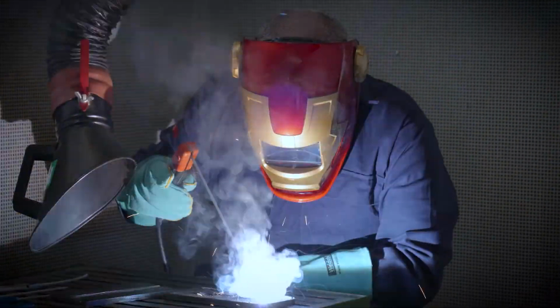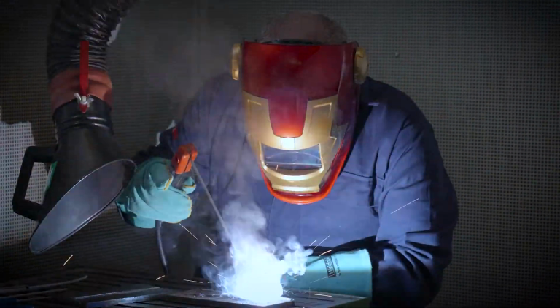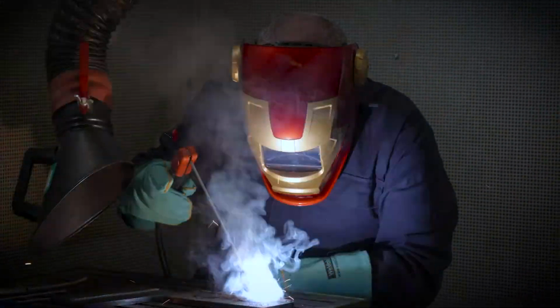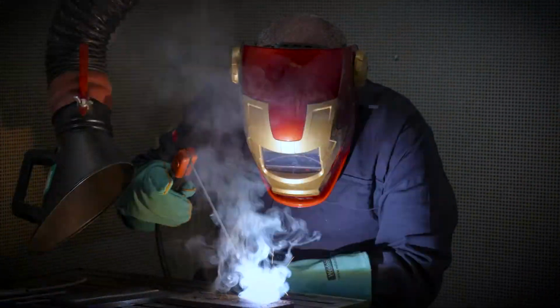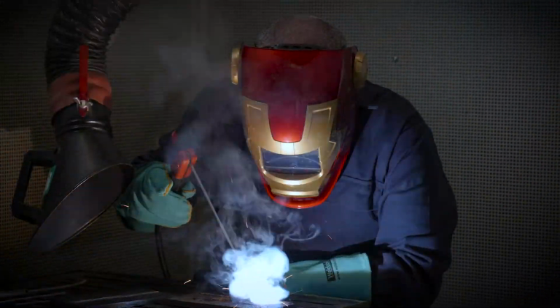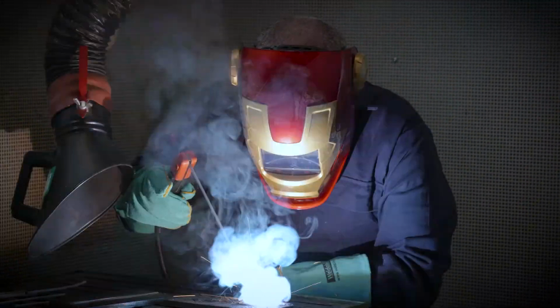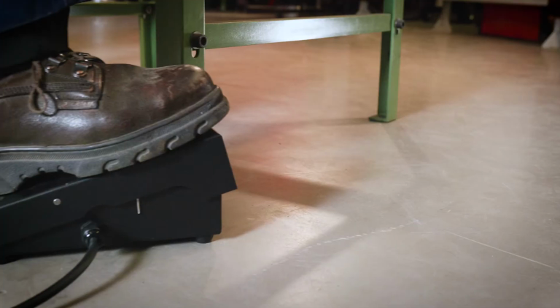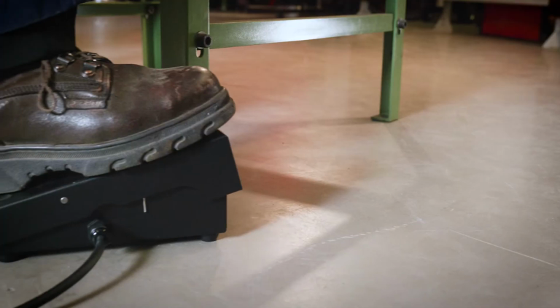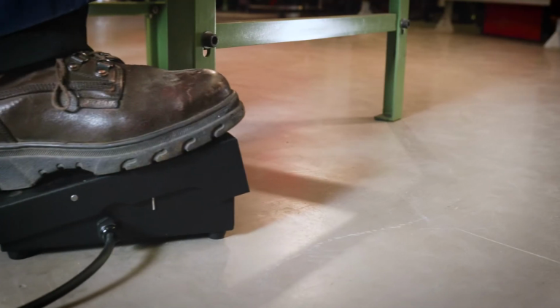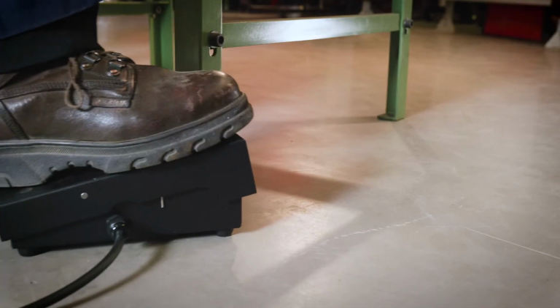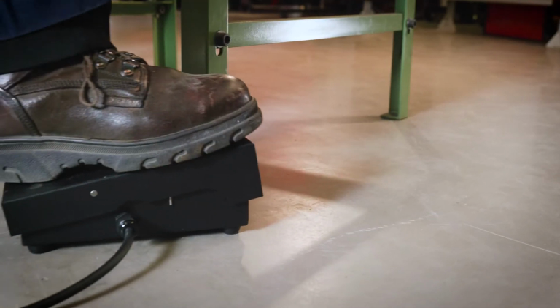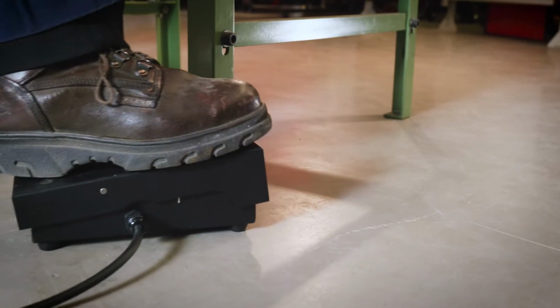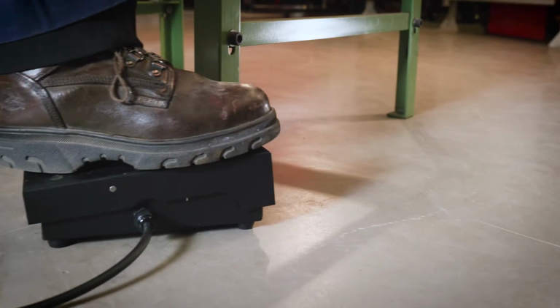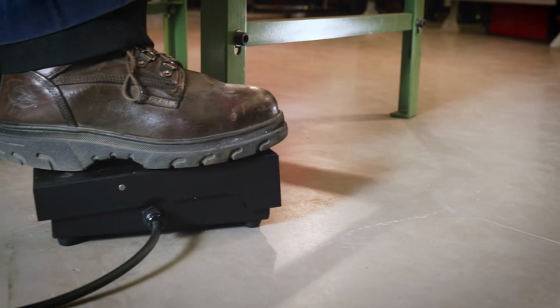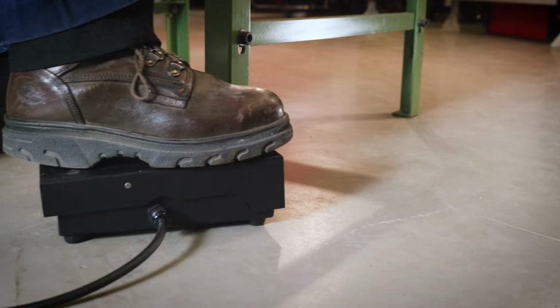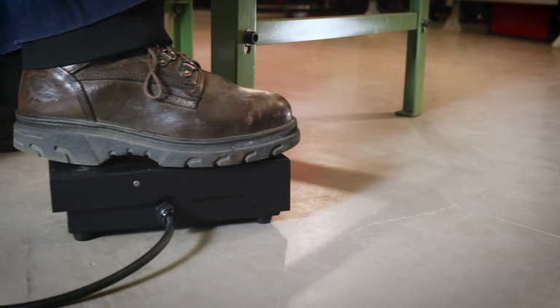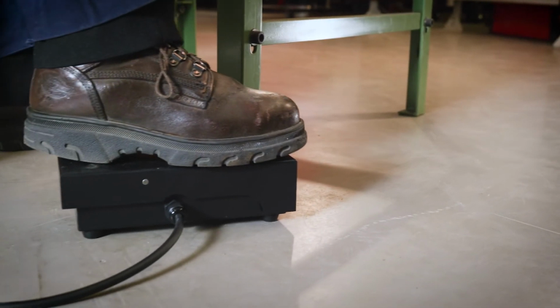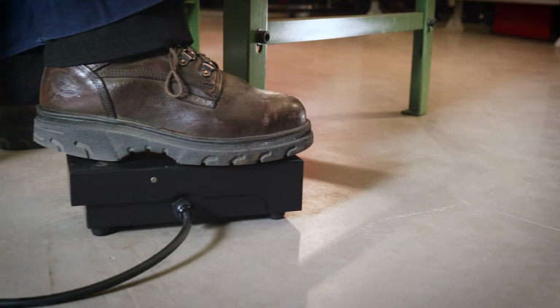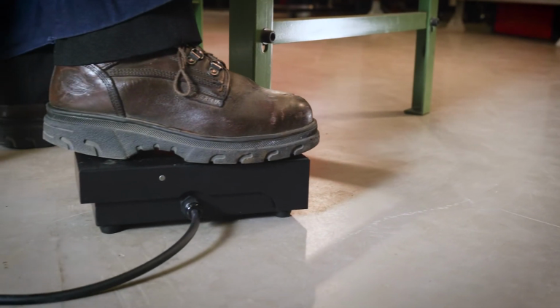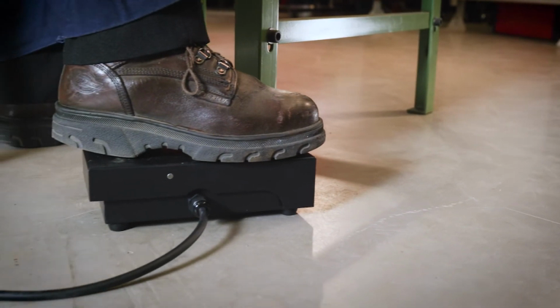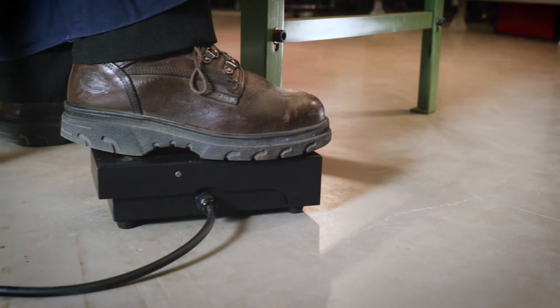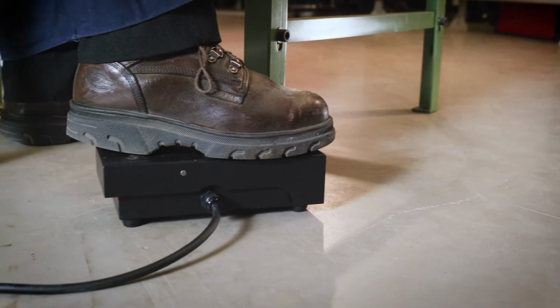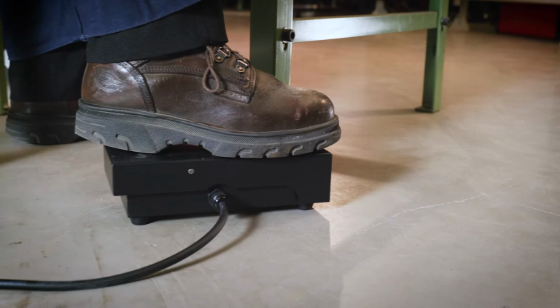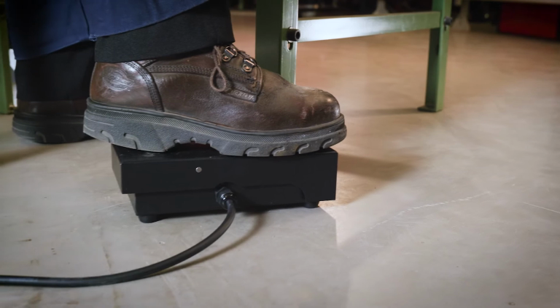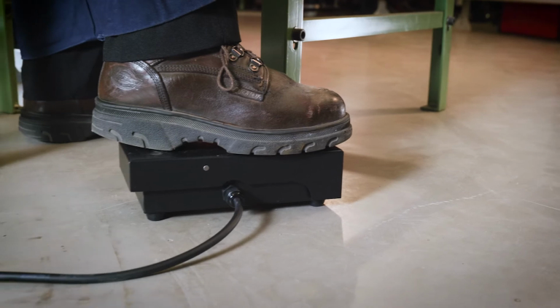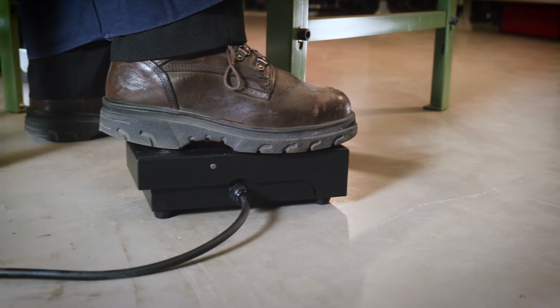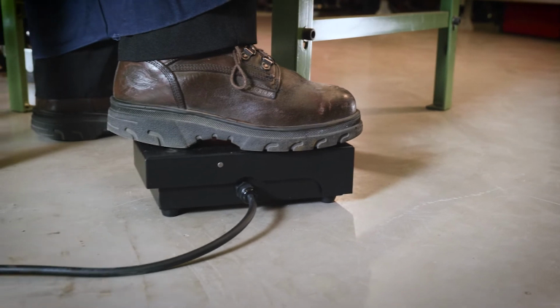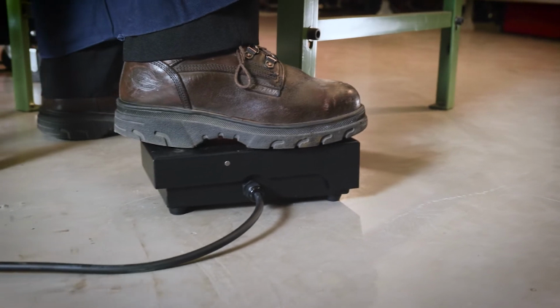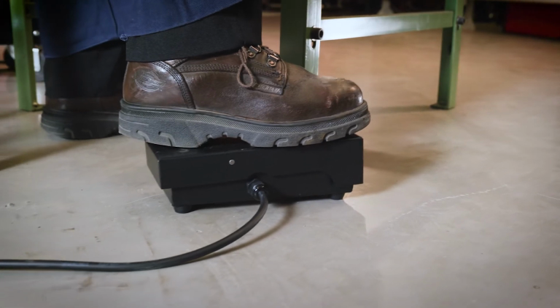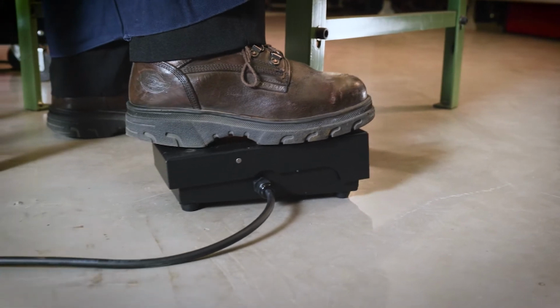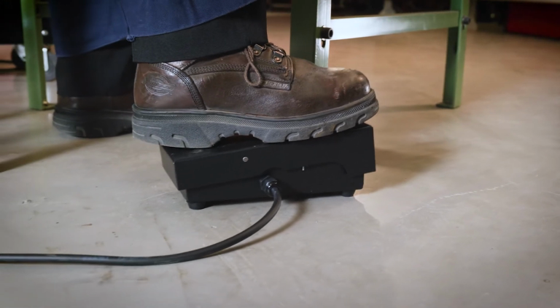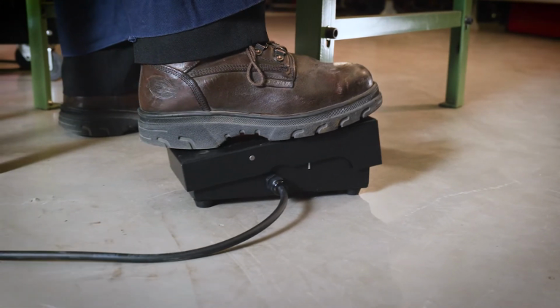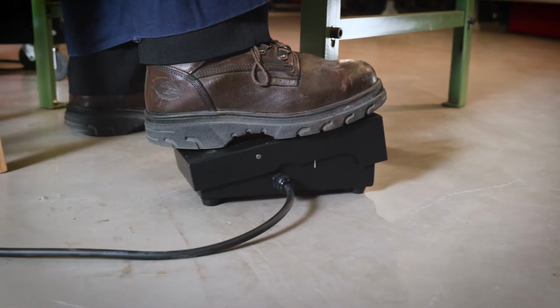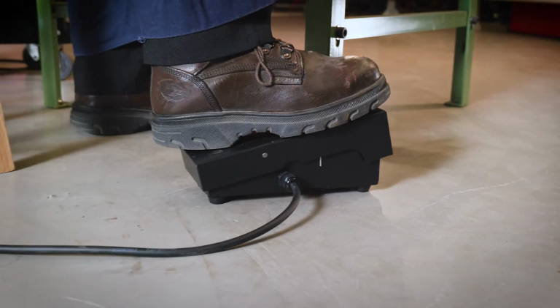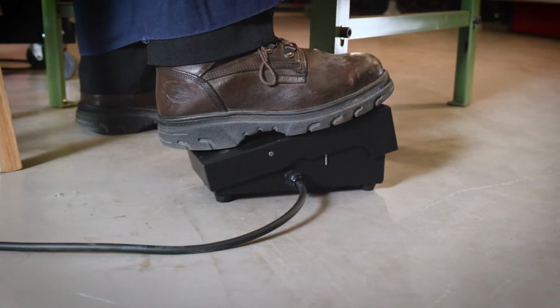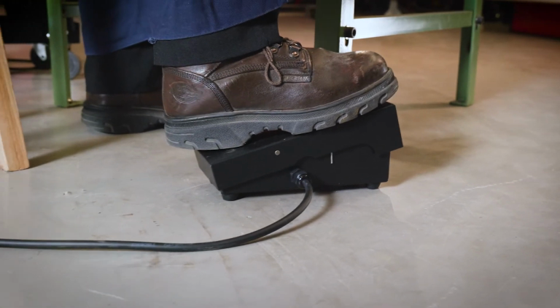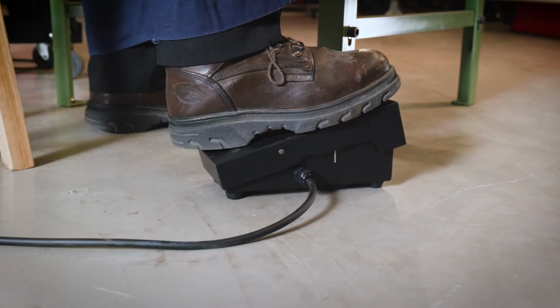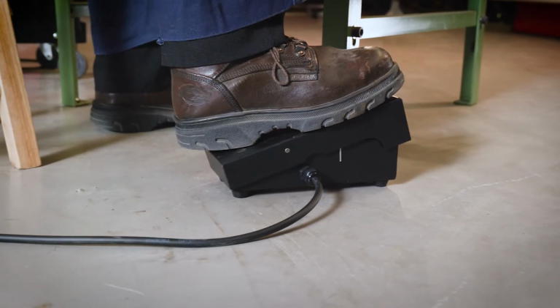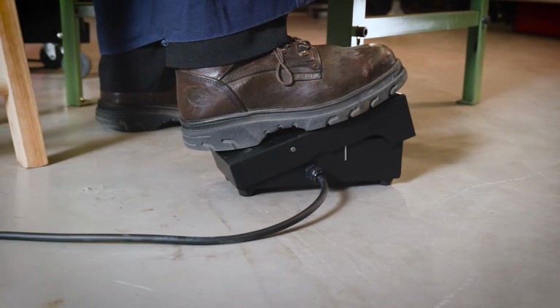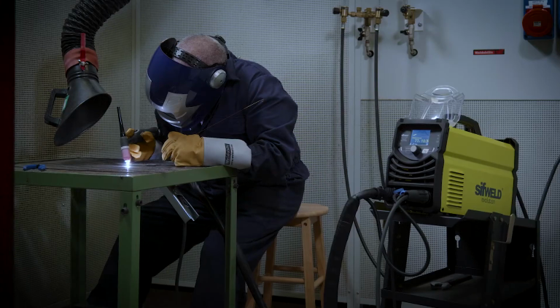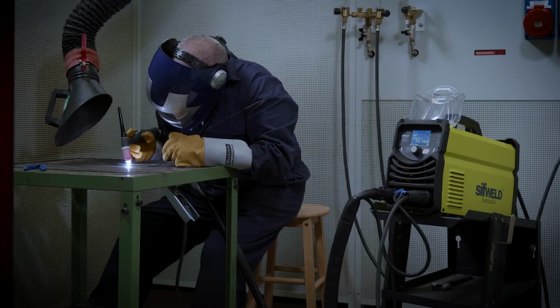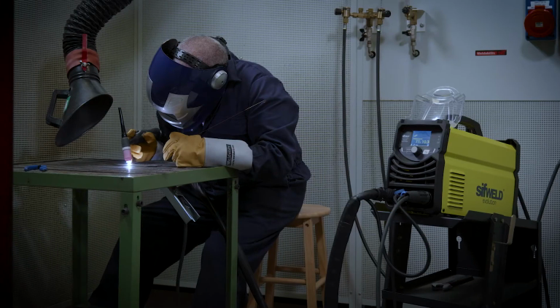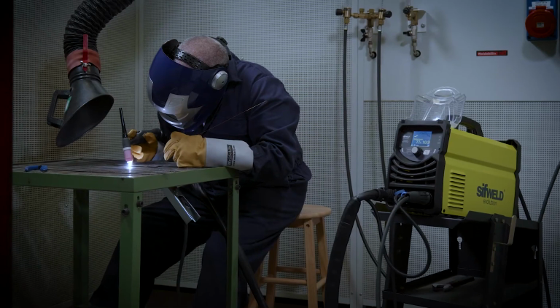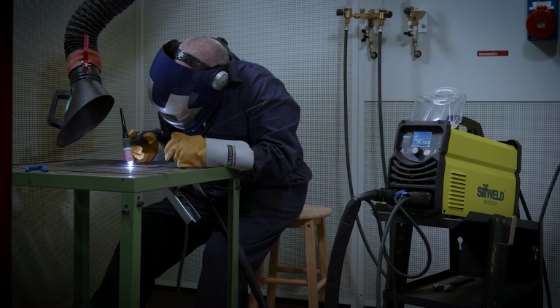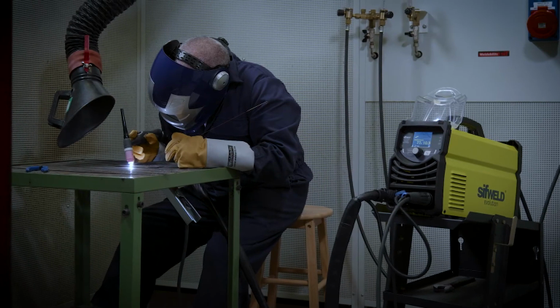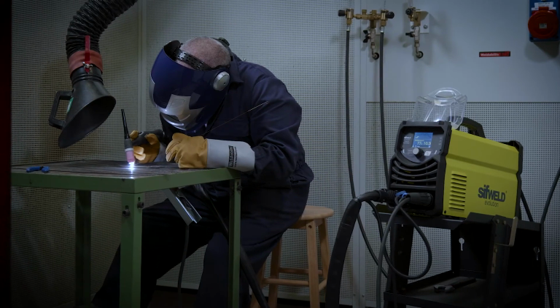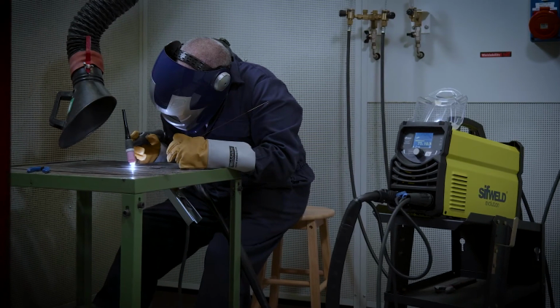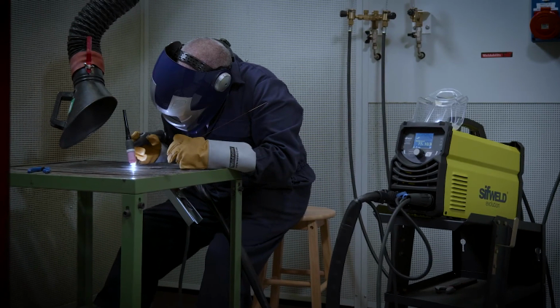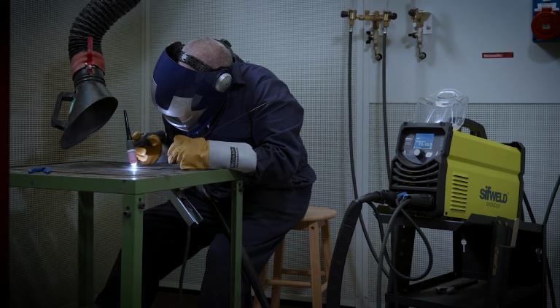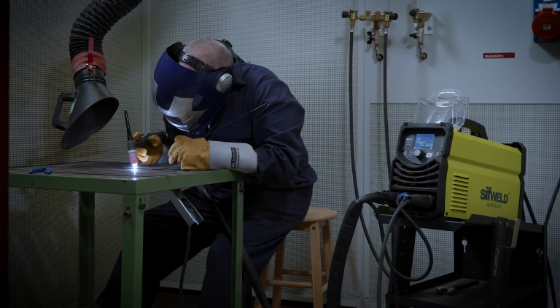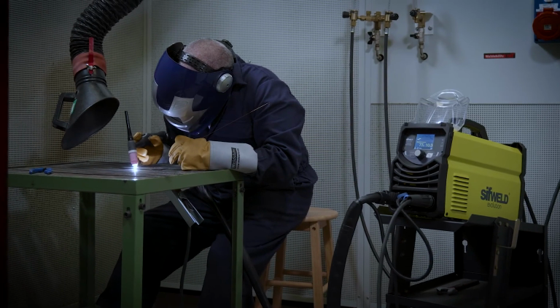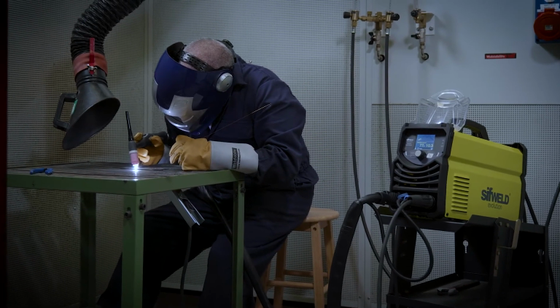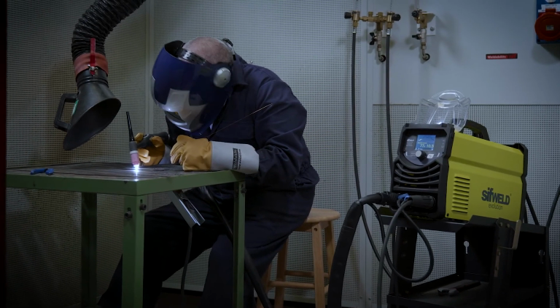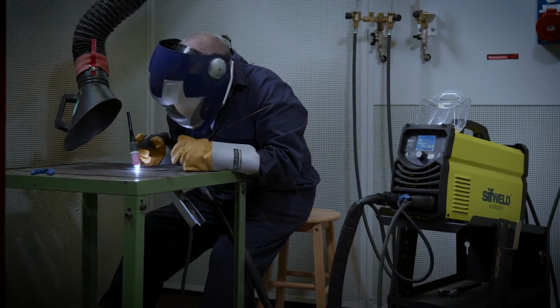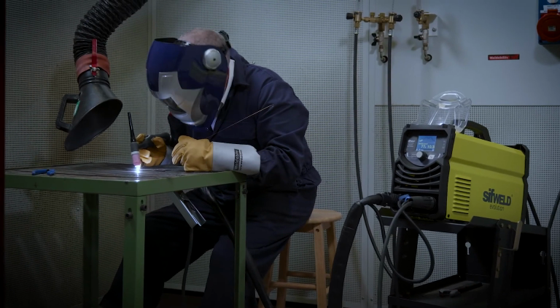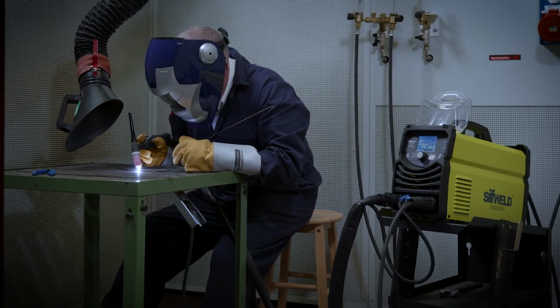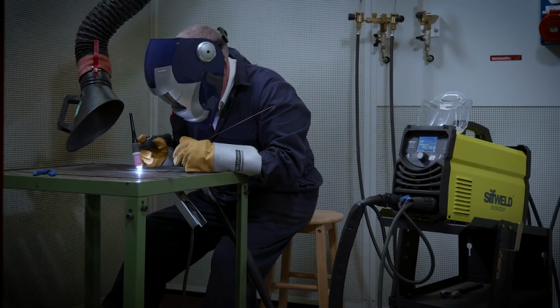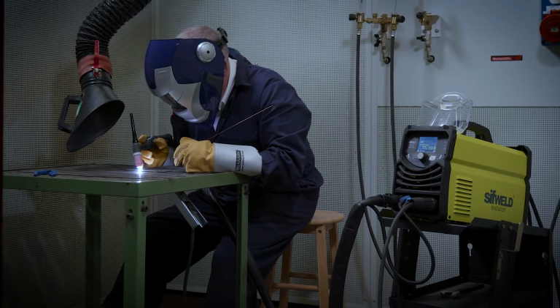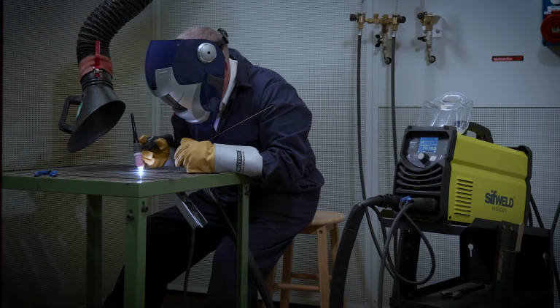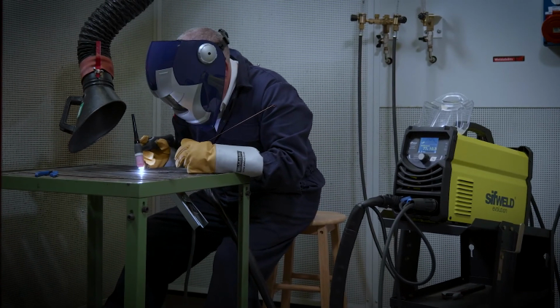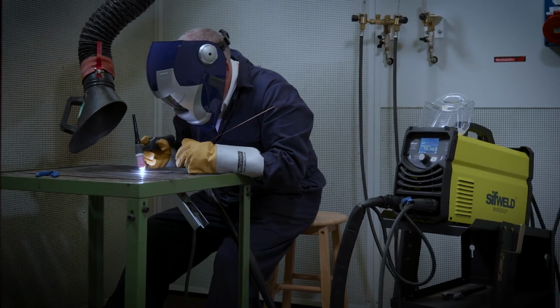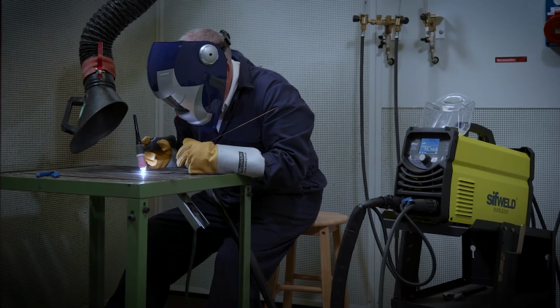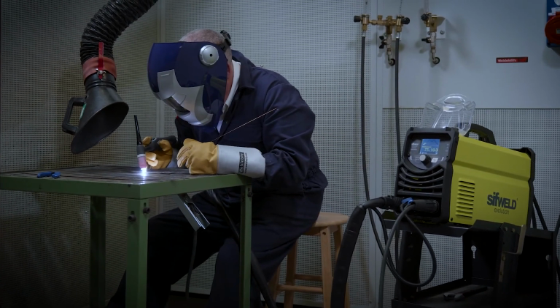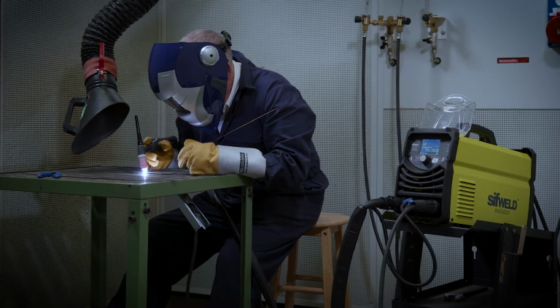A wired foot pedal is available separately, which is detected by the power source to enable professional remote current adjustment.